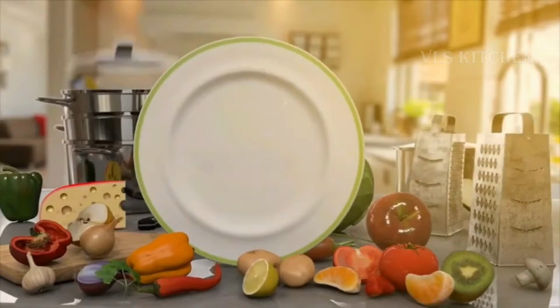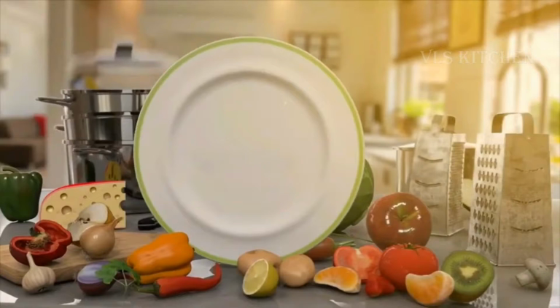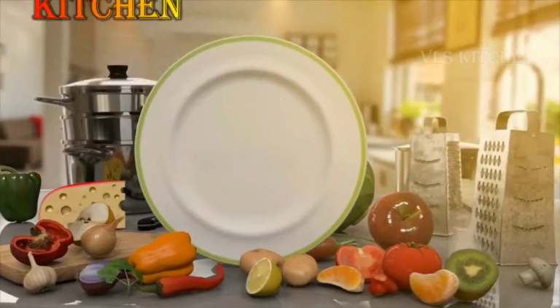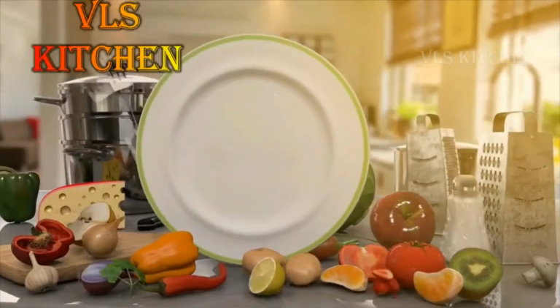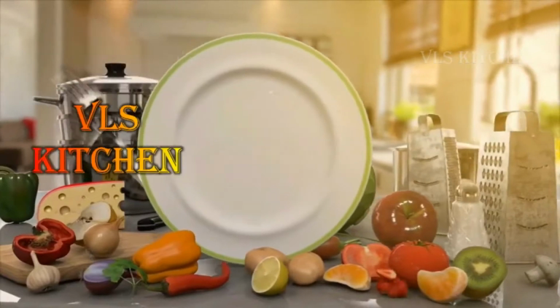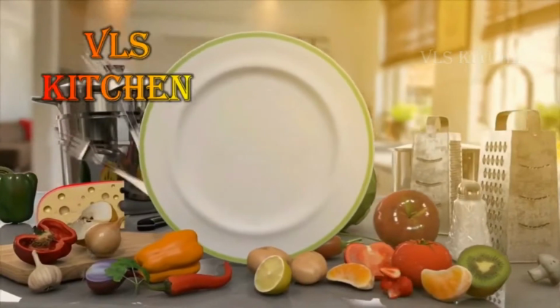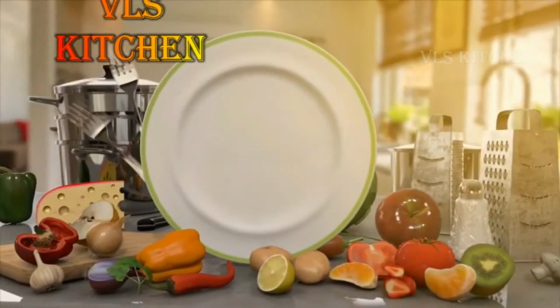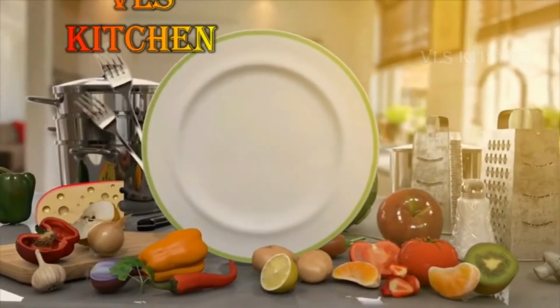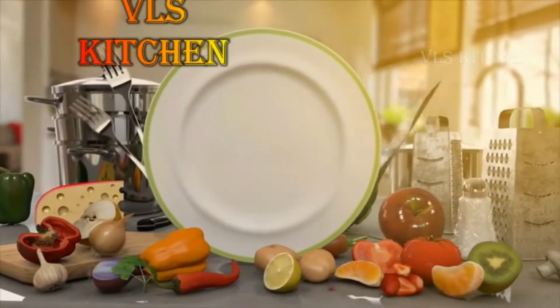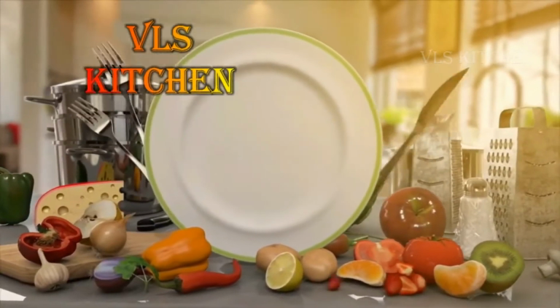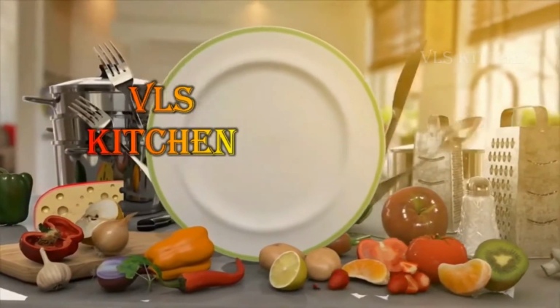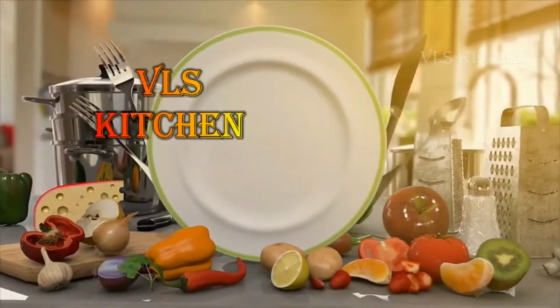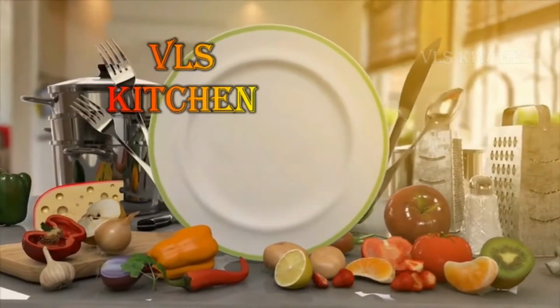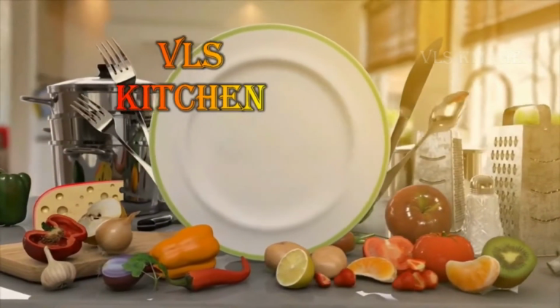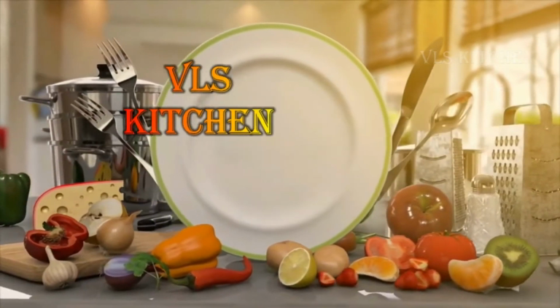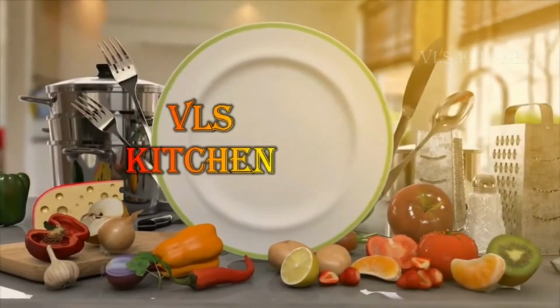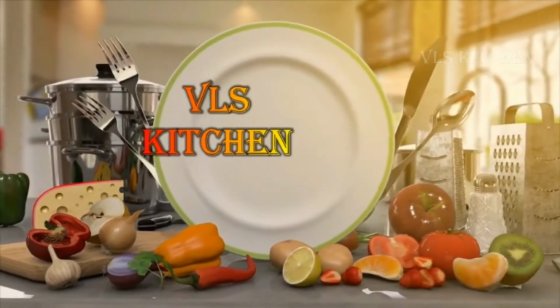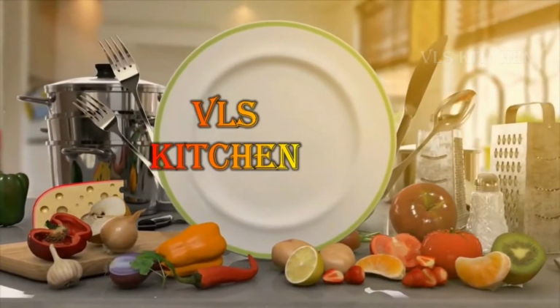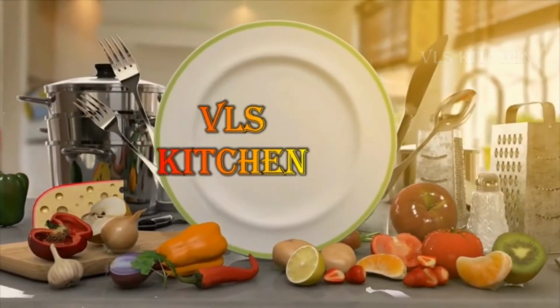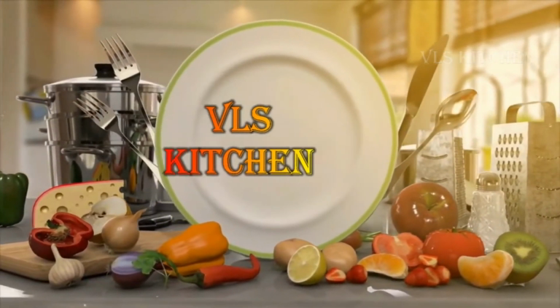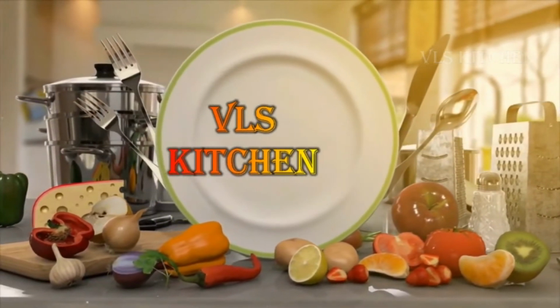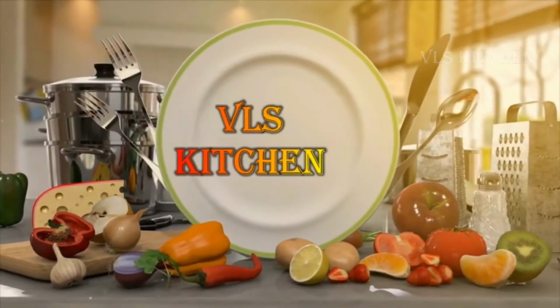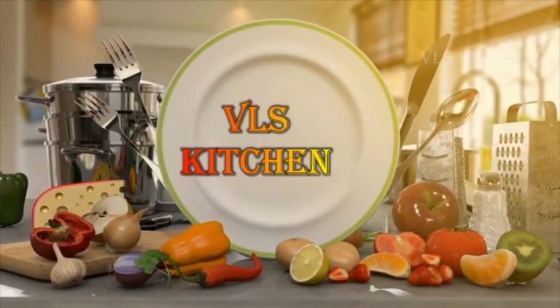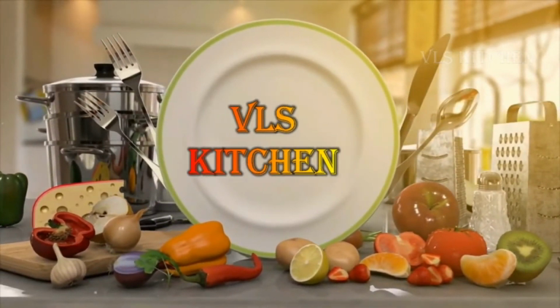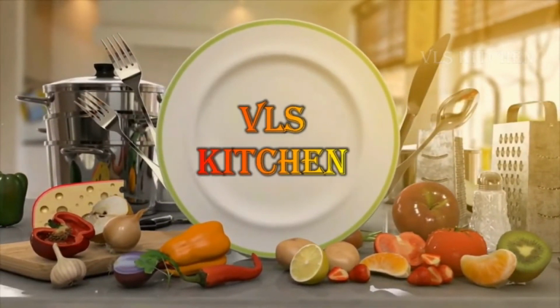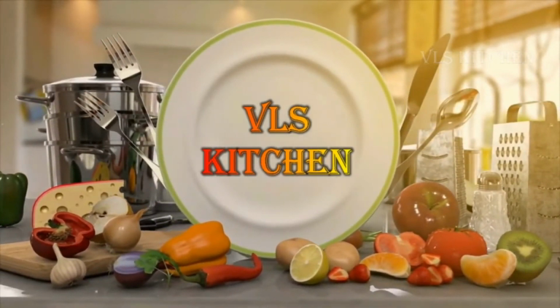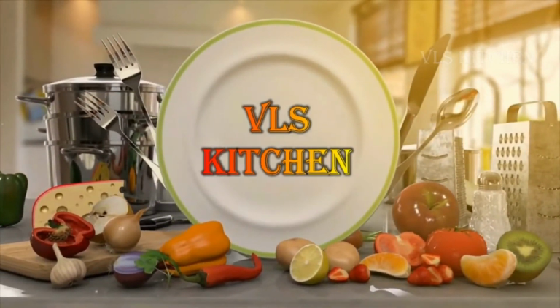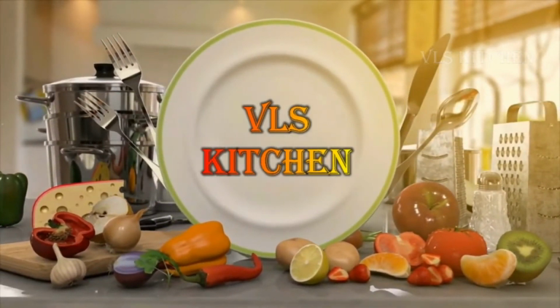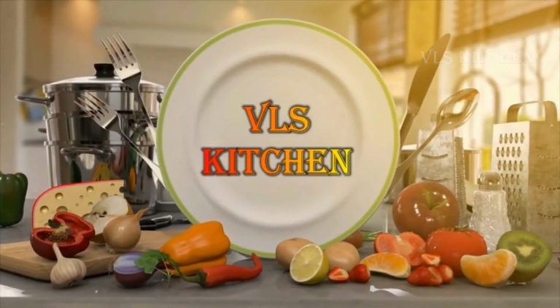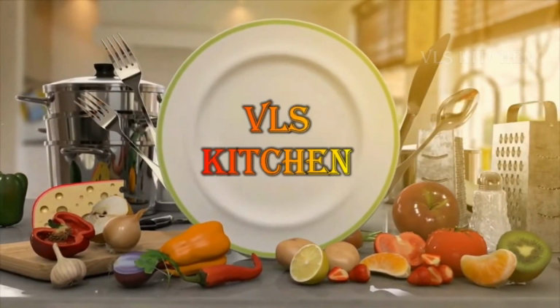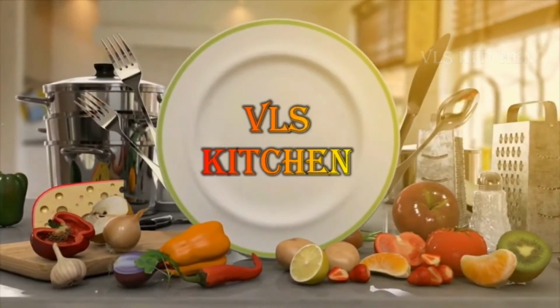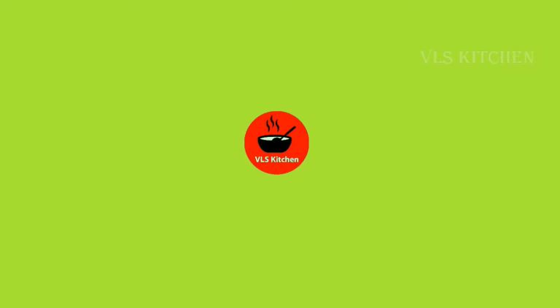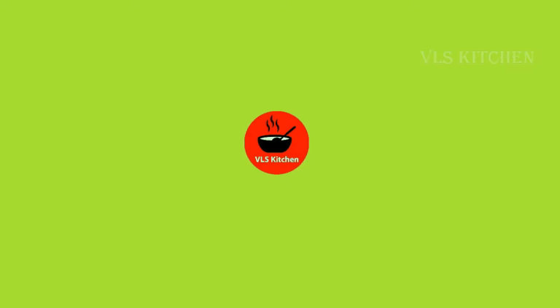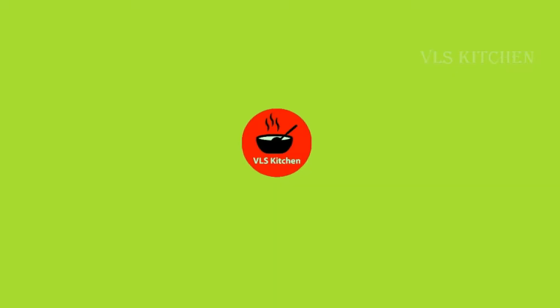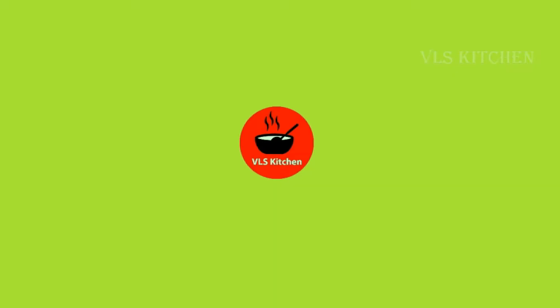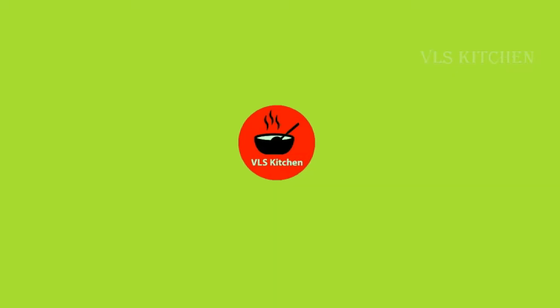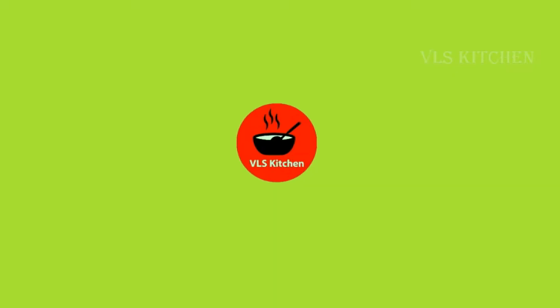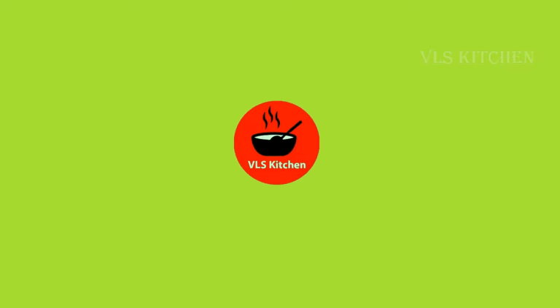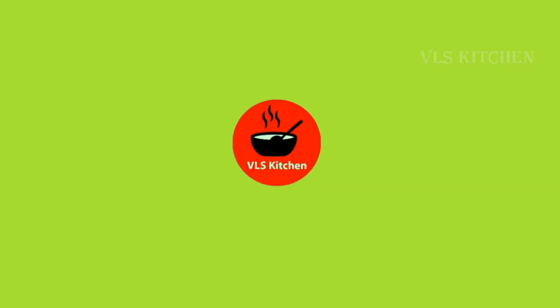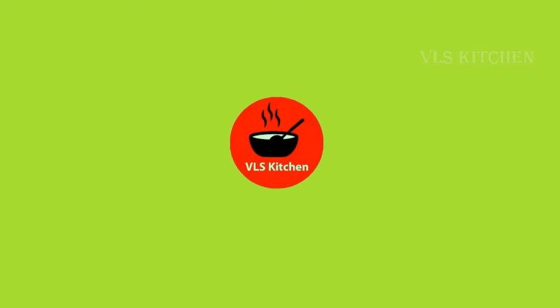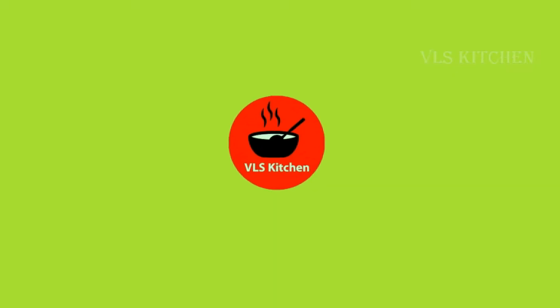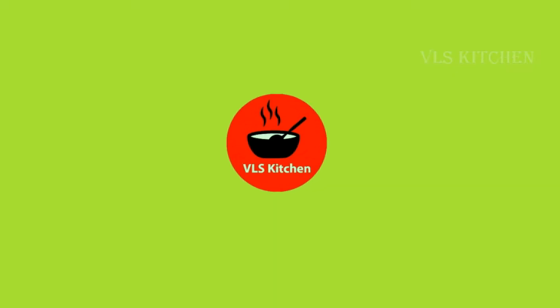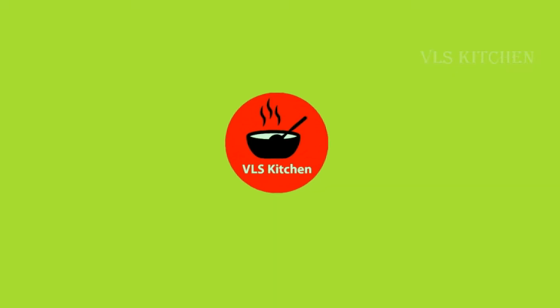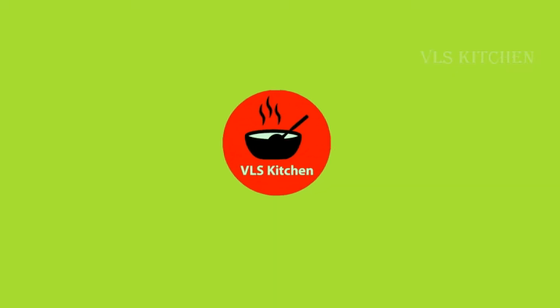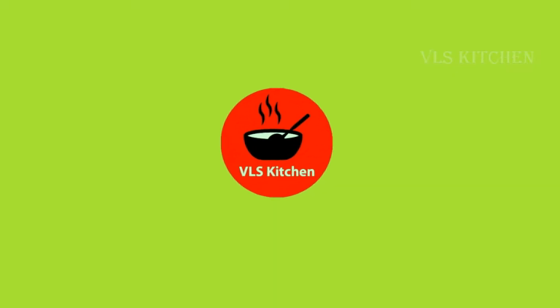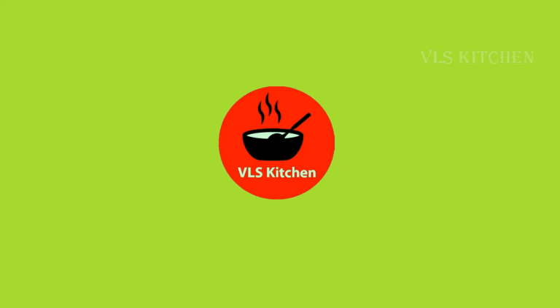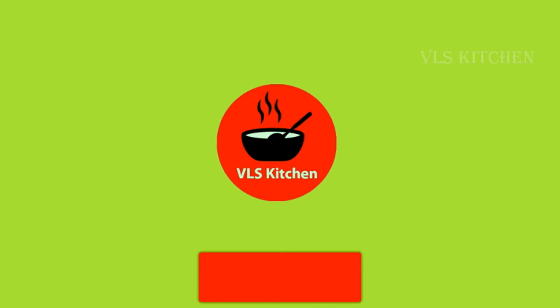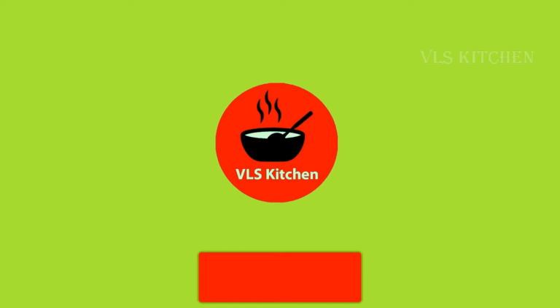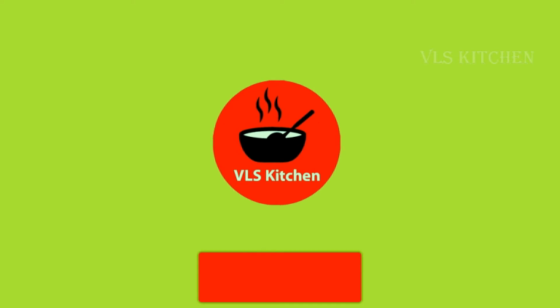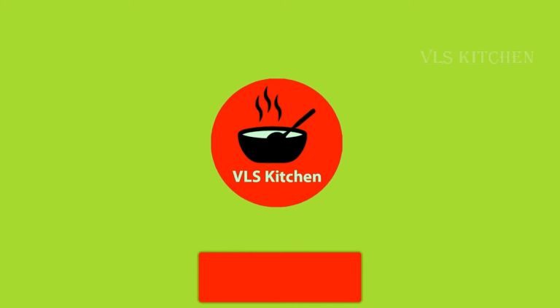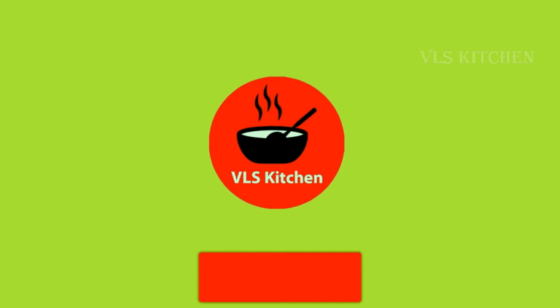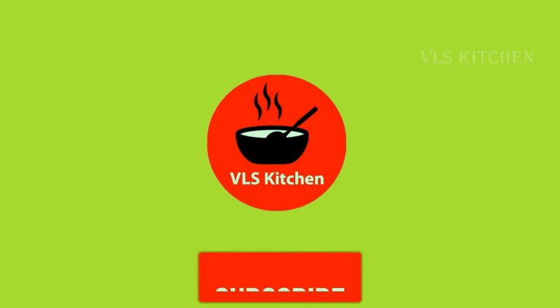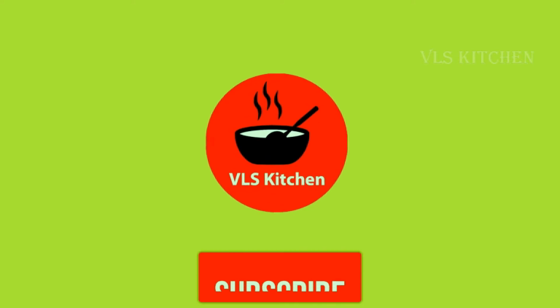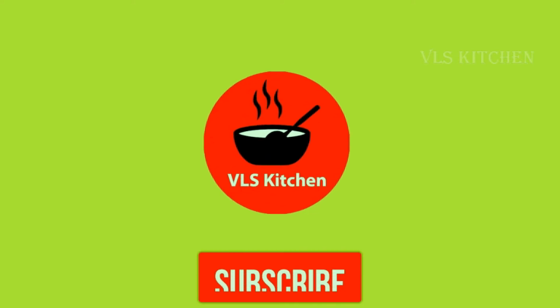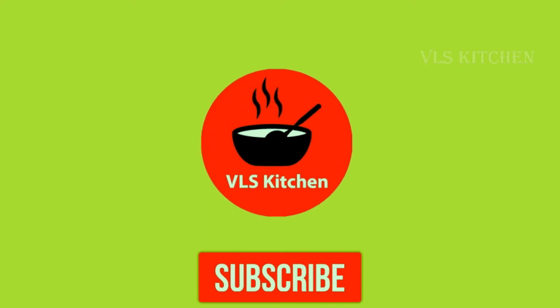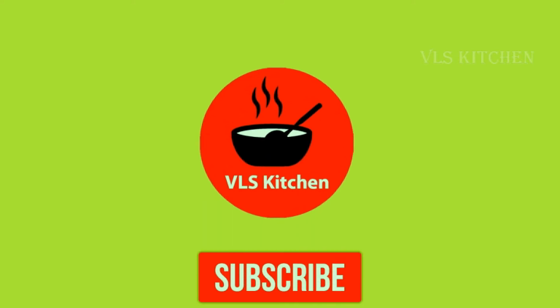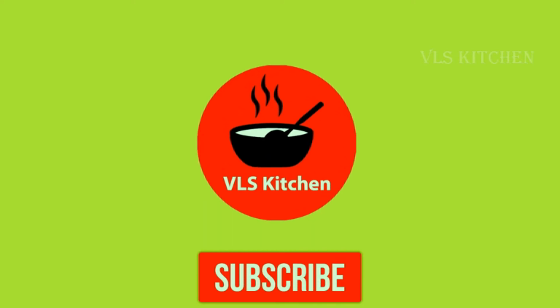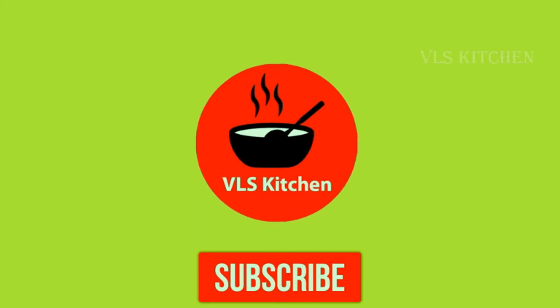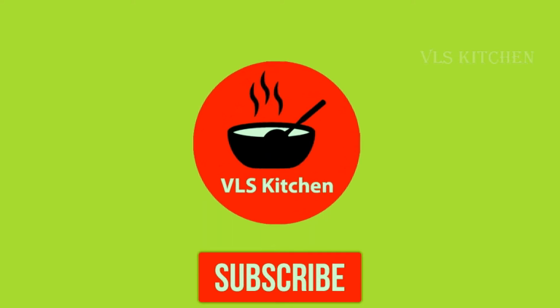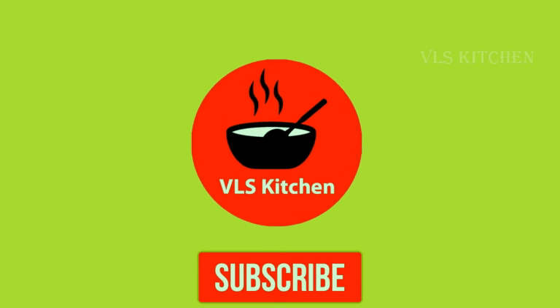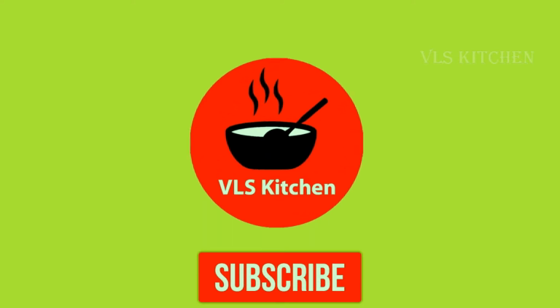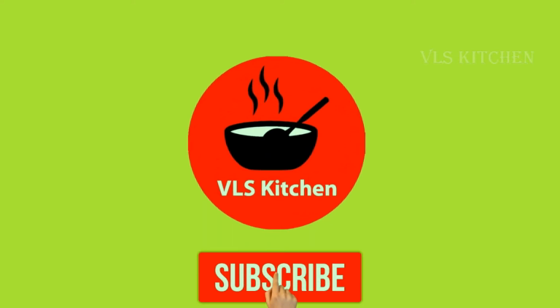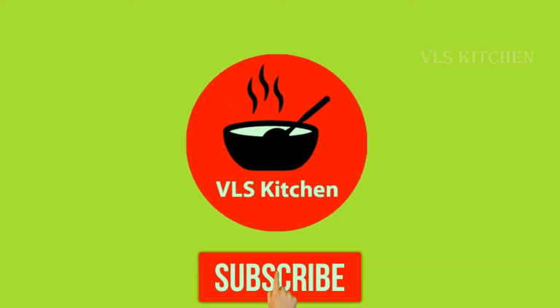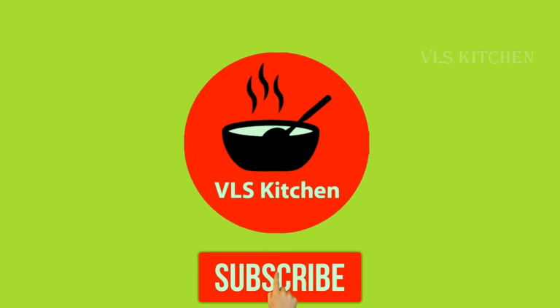Hello friends. Welcome to VLS Kitchen. If you are going to visit our channel for the first time, click on the subscribe button.